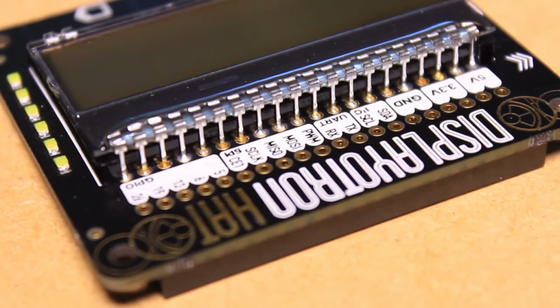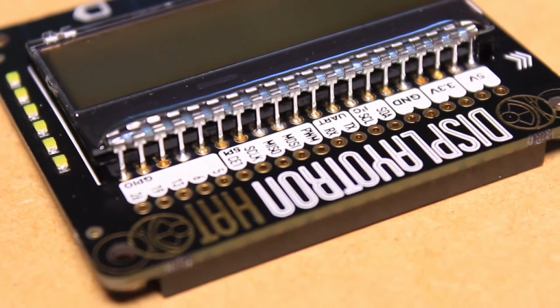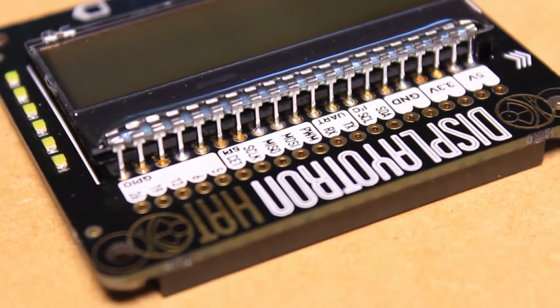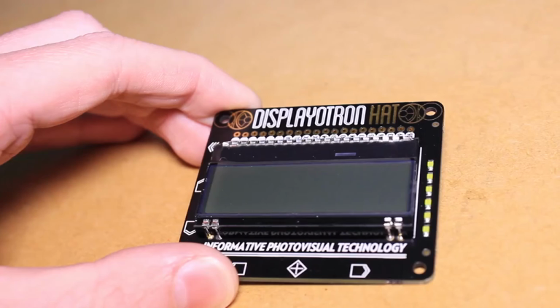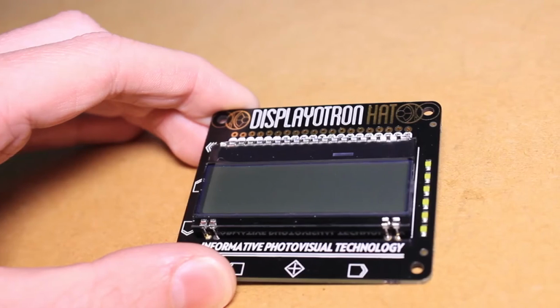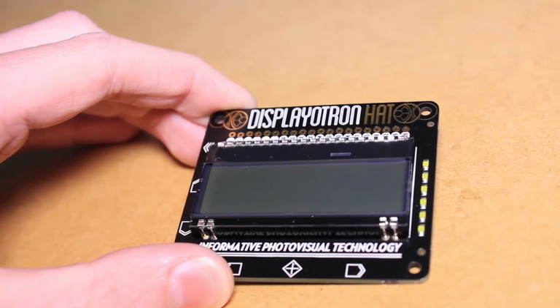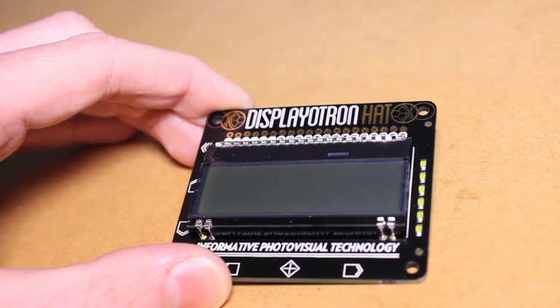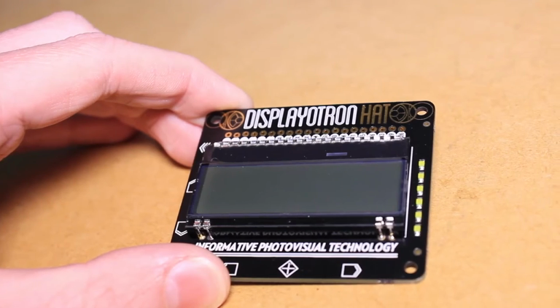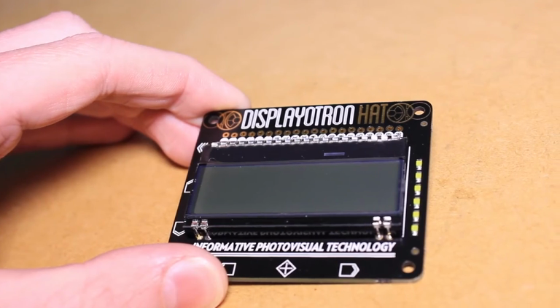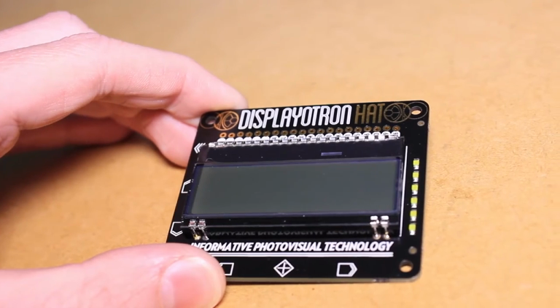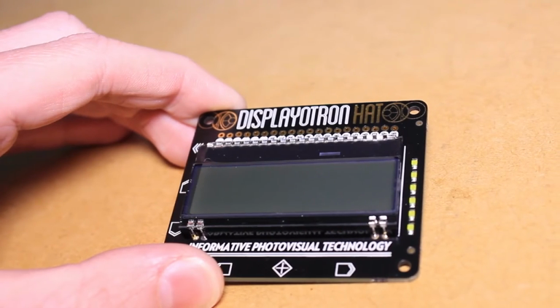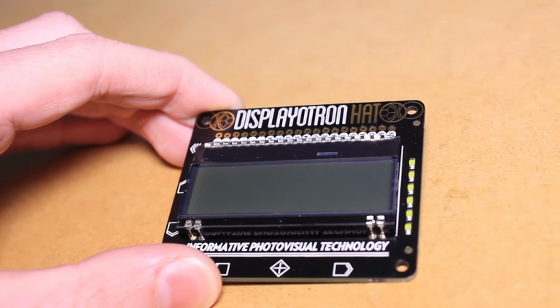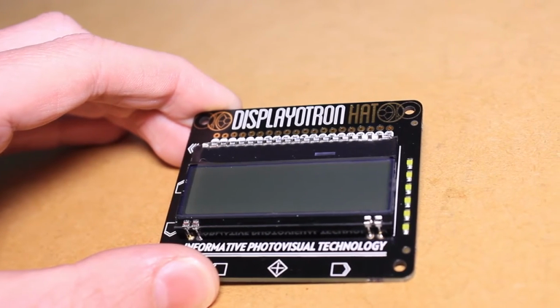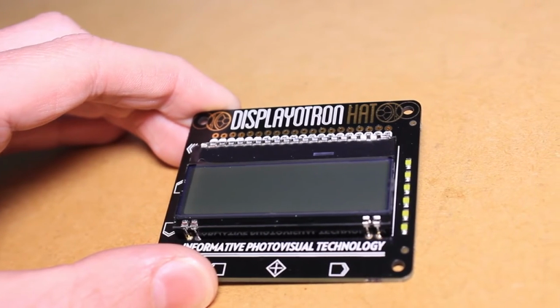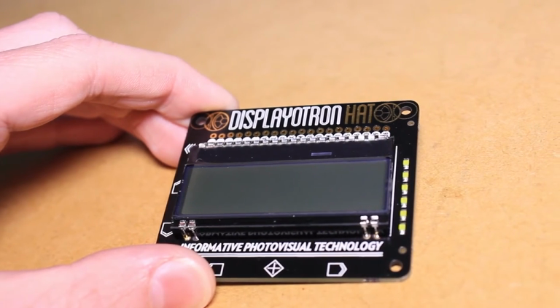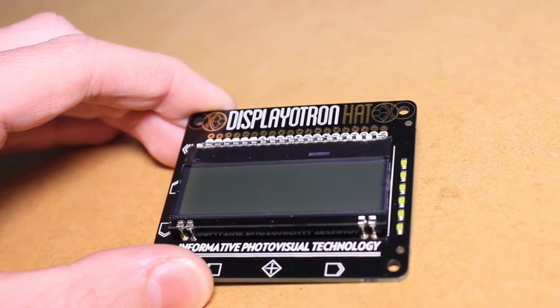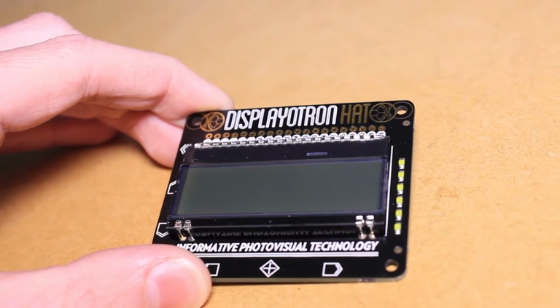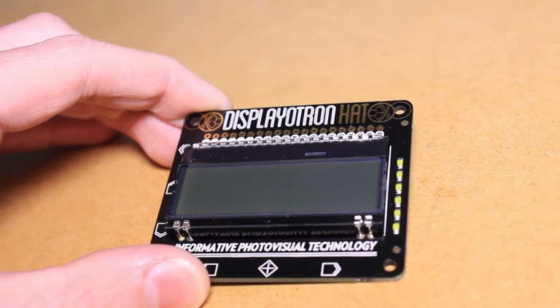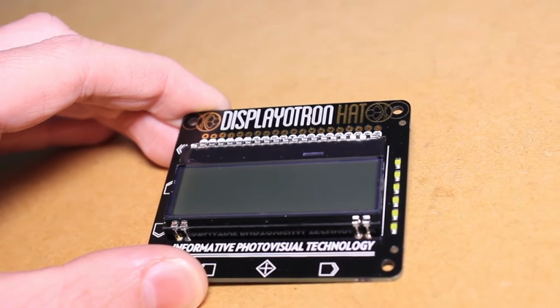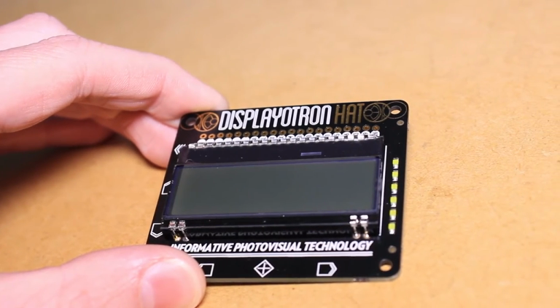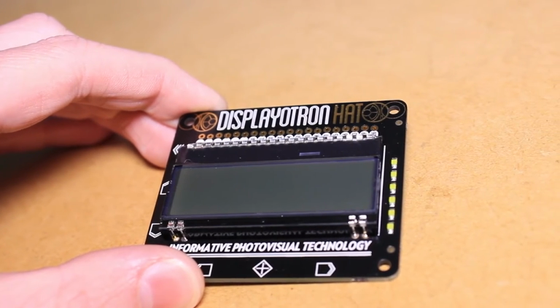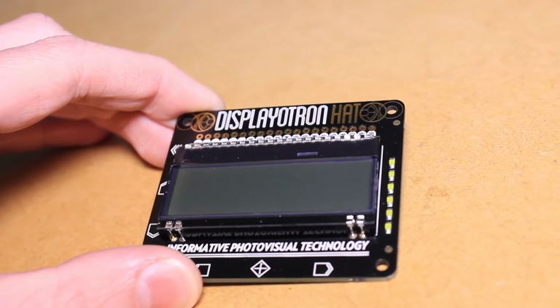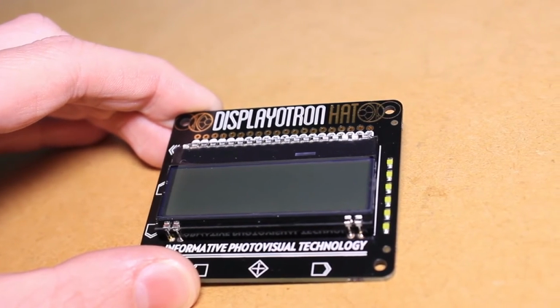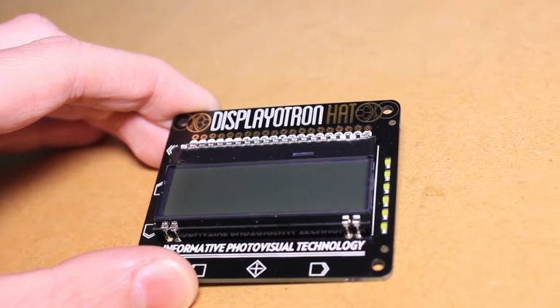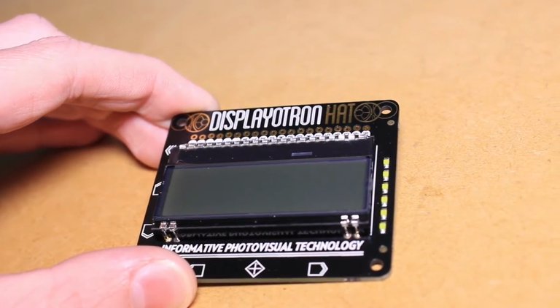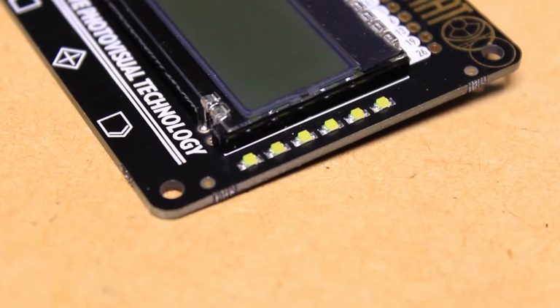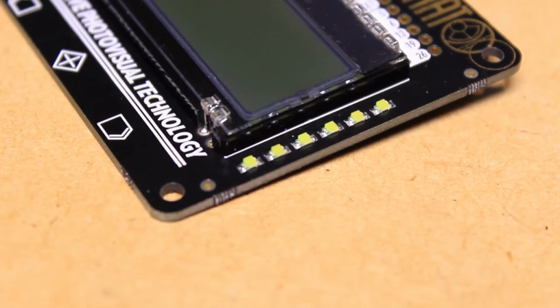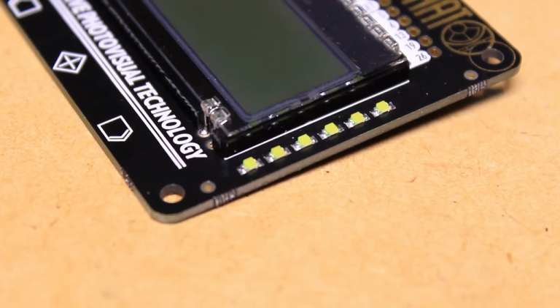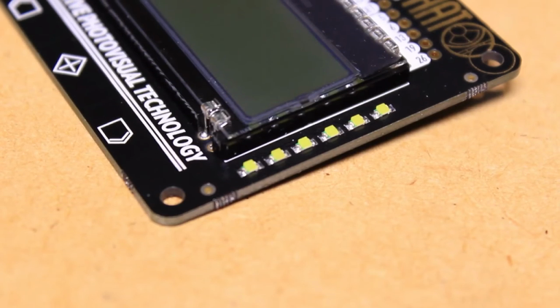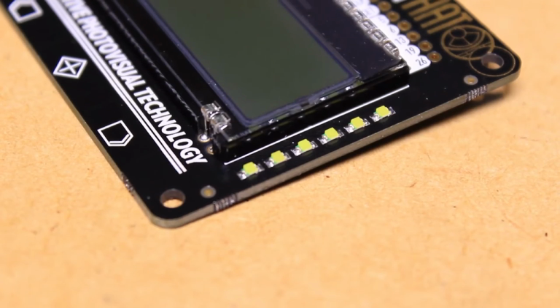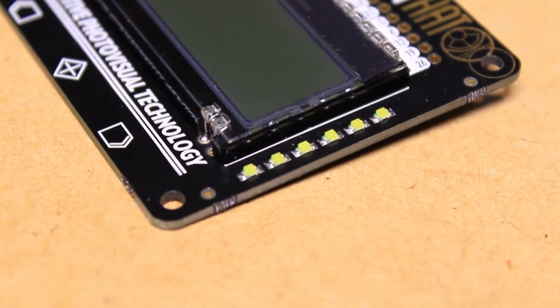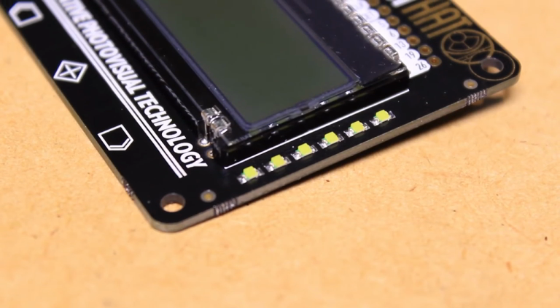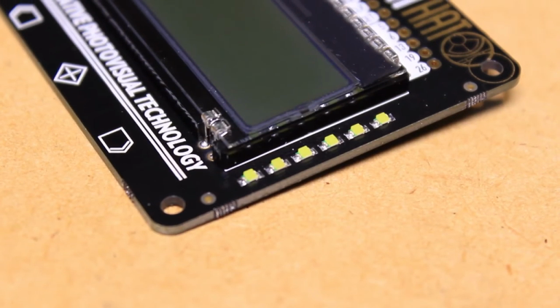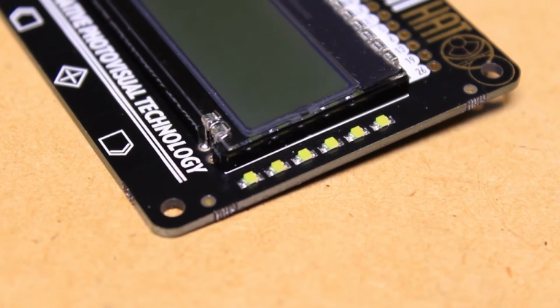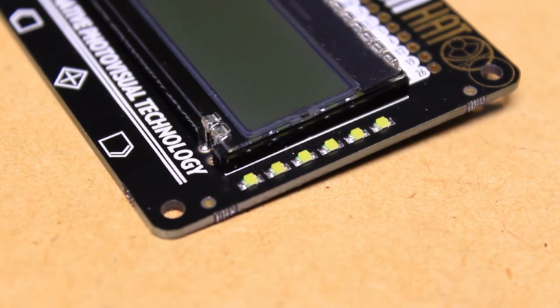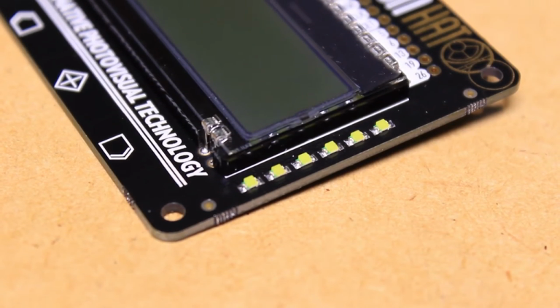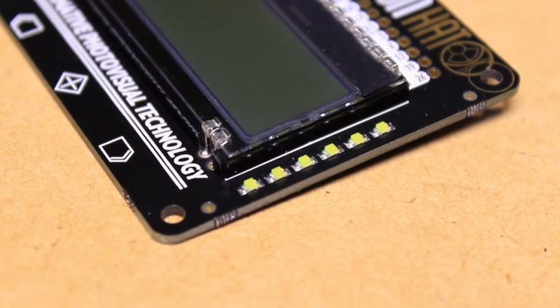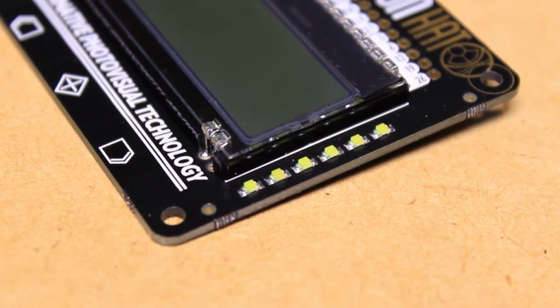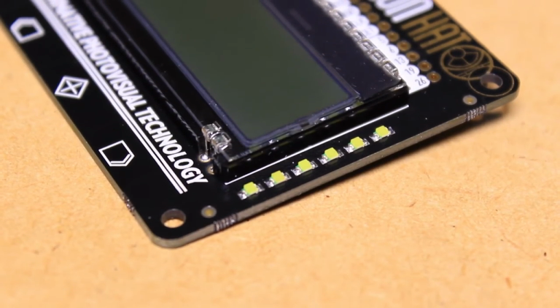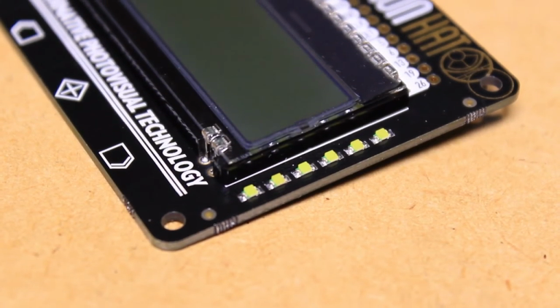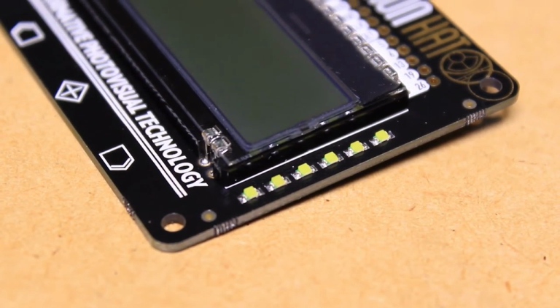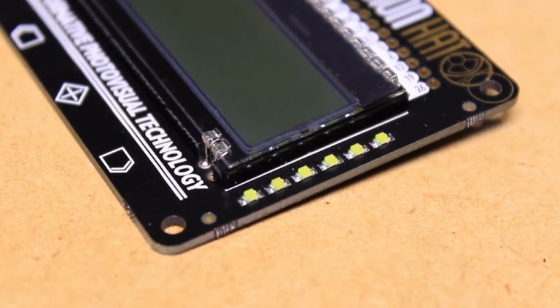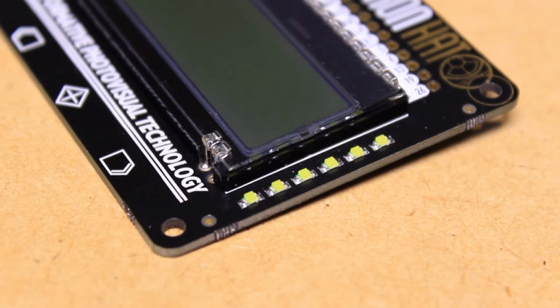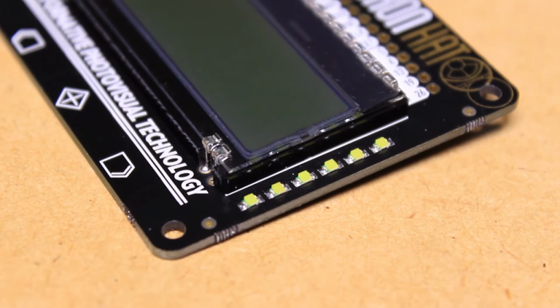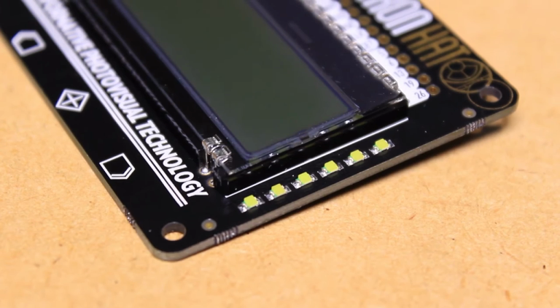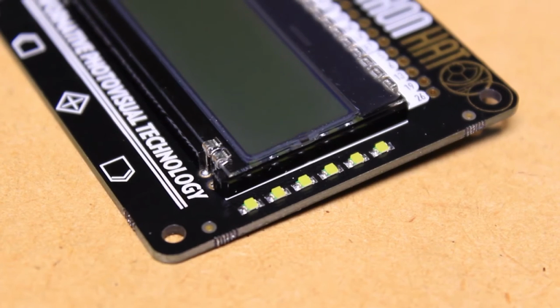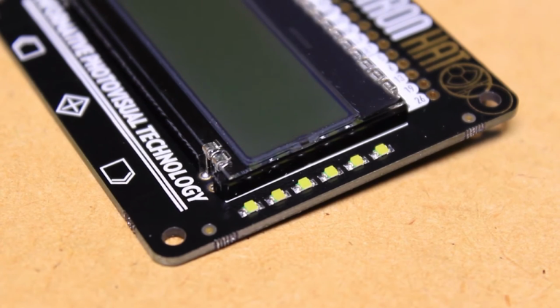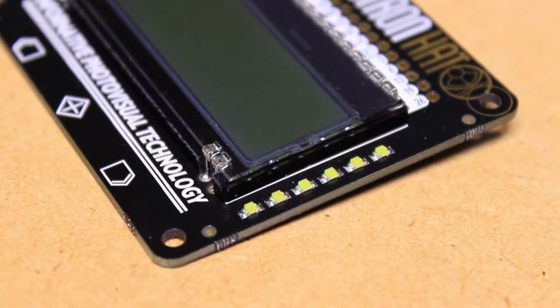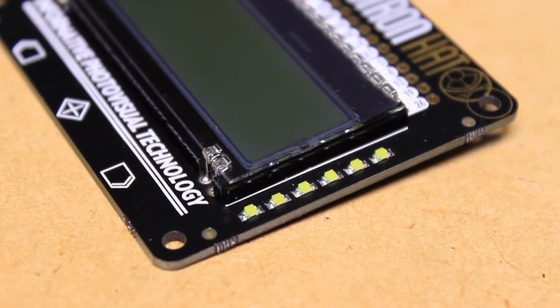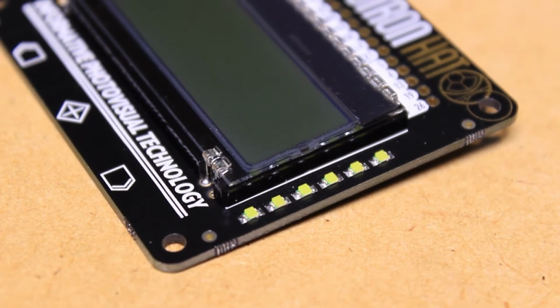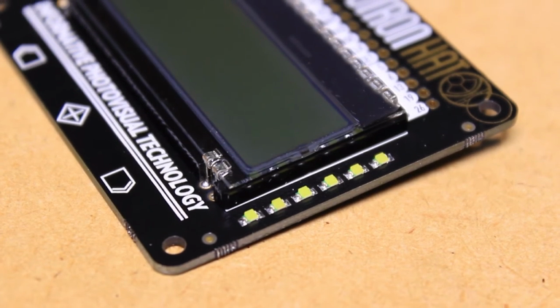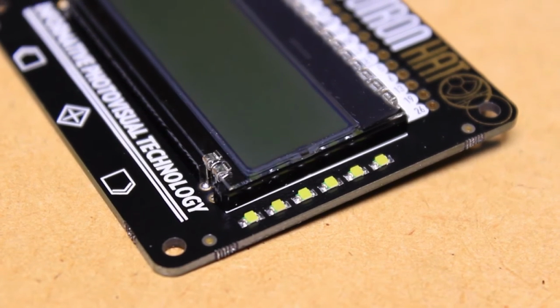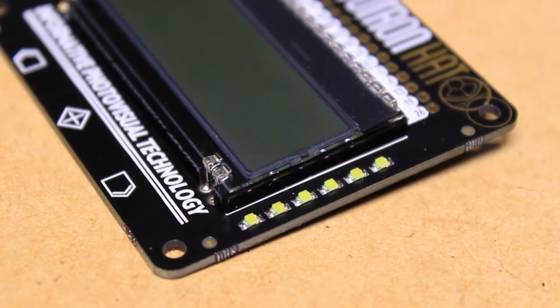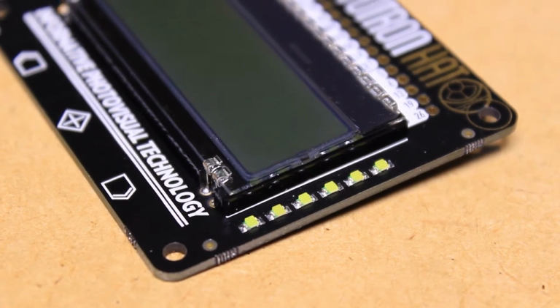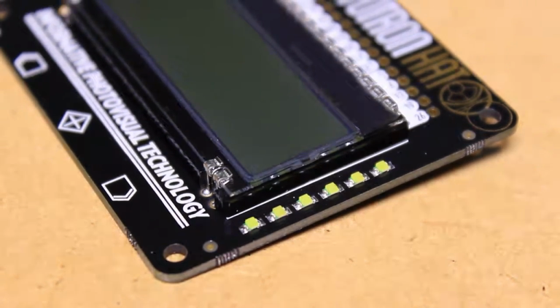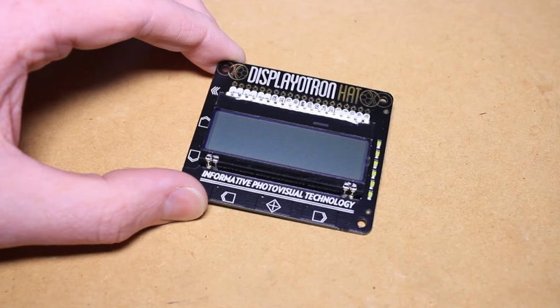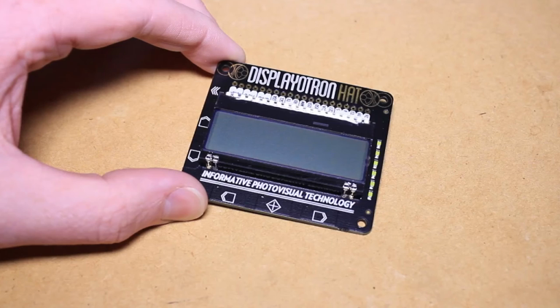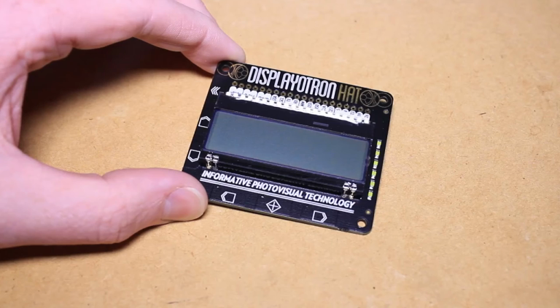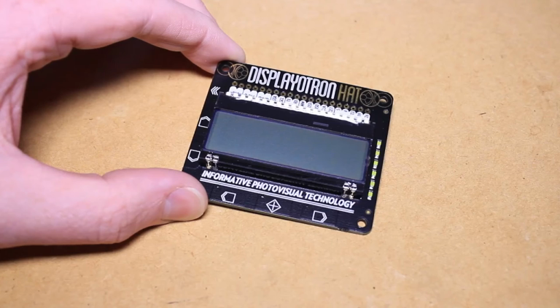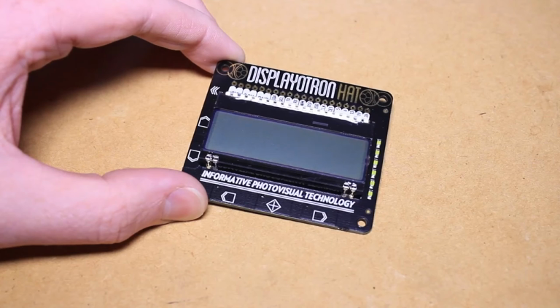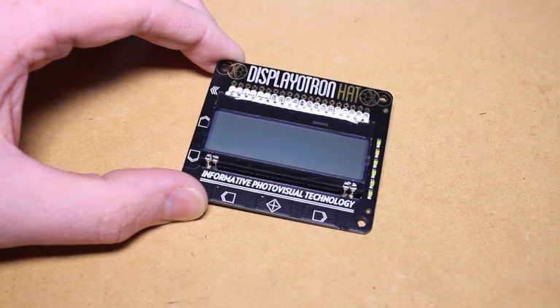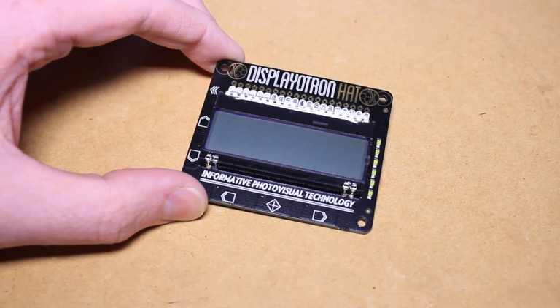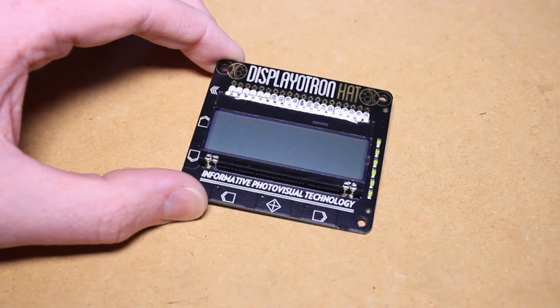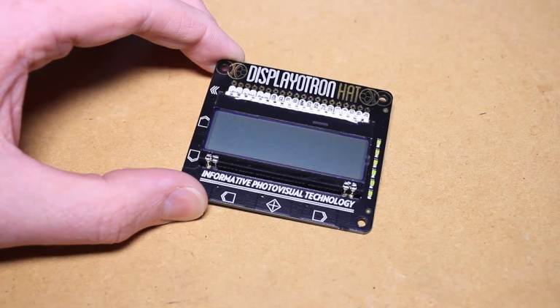Alongside the LCD is a 6 LED bar graph, ideal for monitoring the Pi's CPU load, memory usage, and Wi-Fi signal strength.